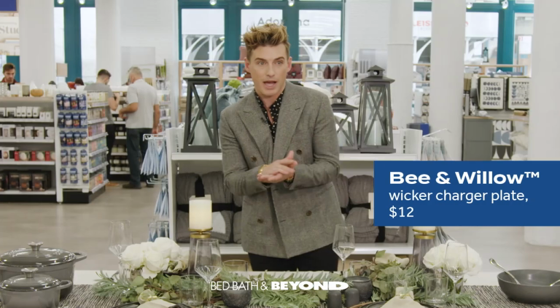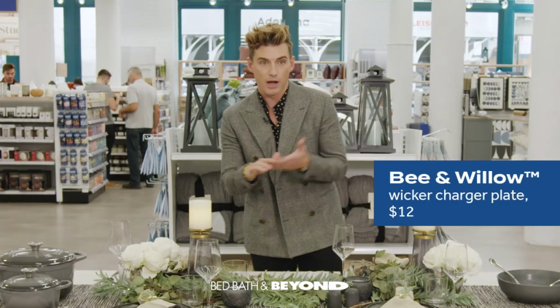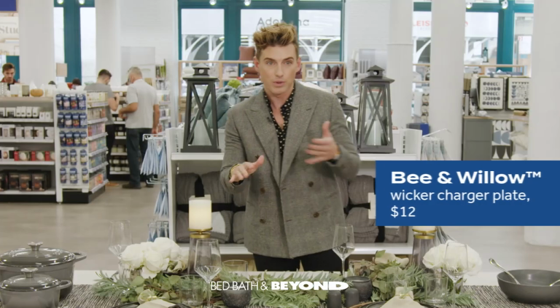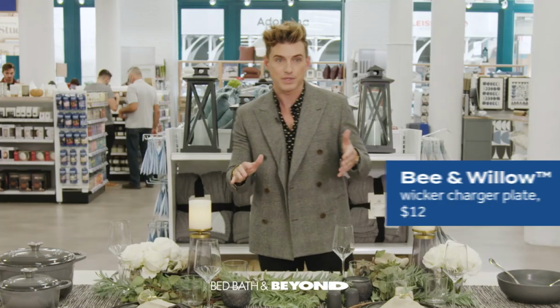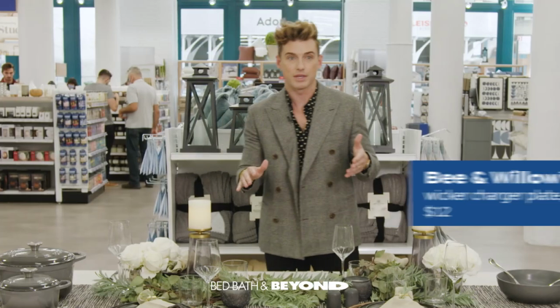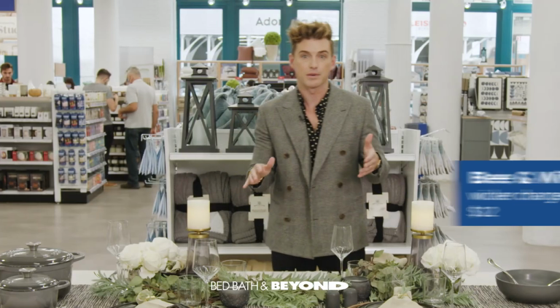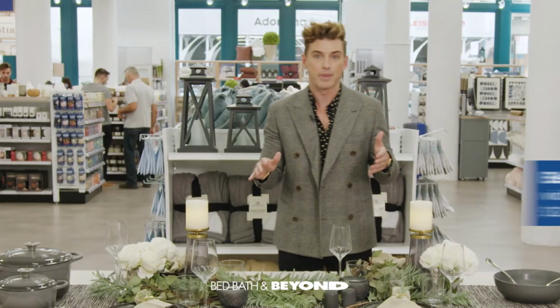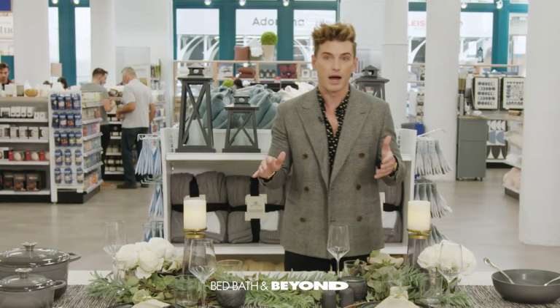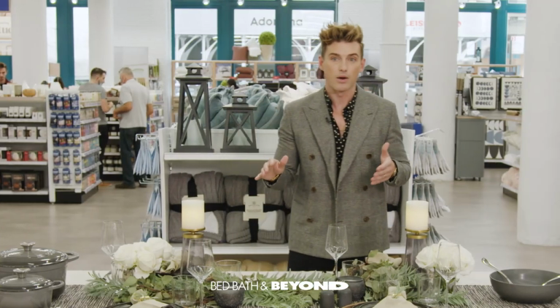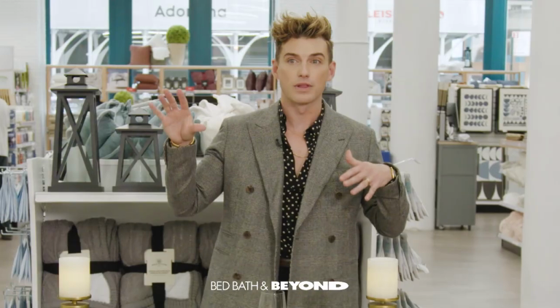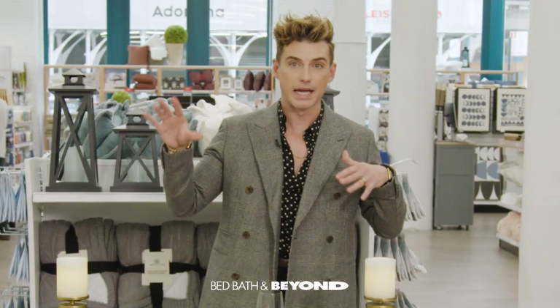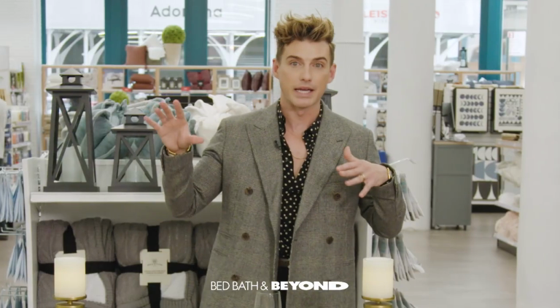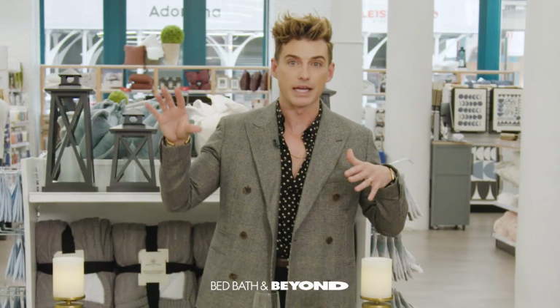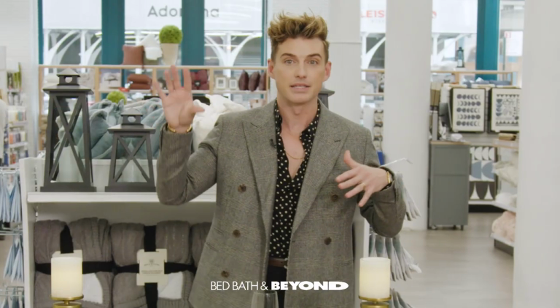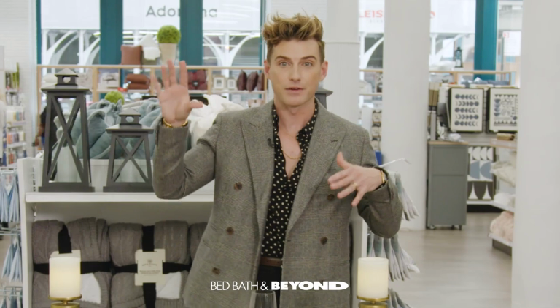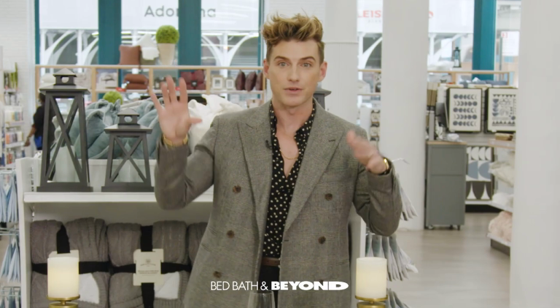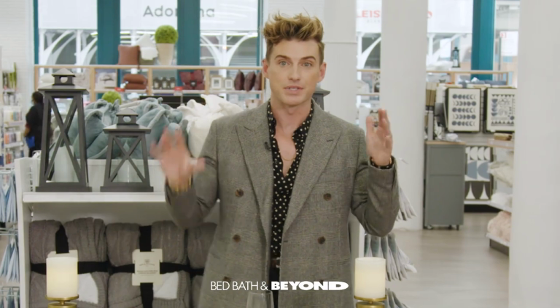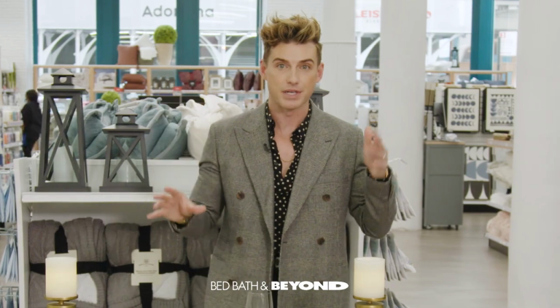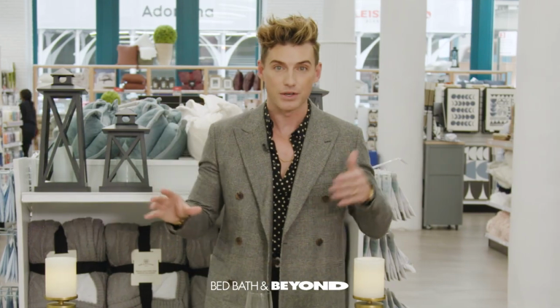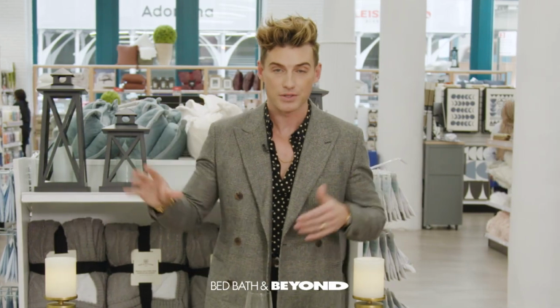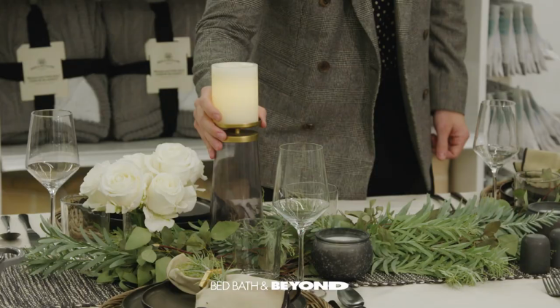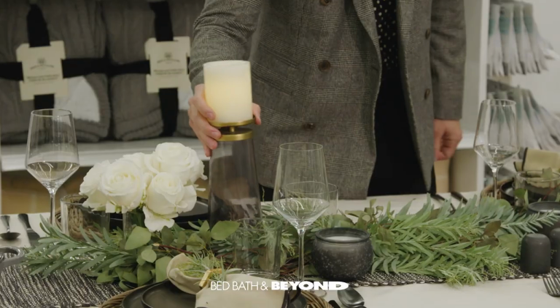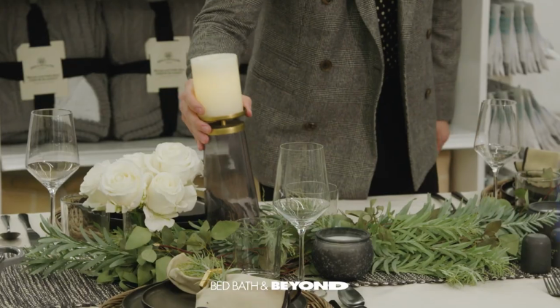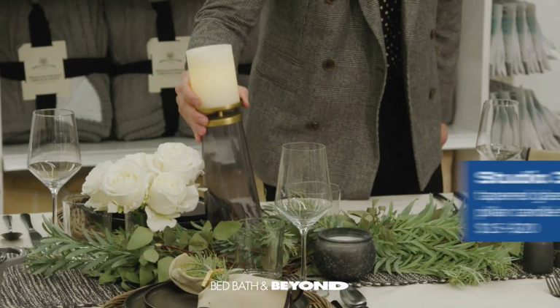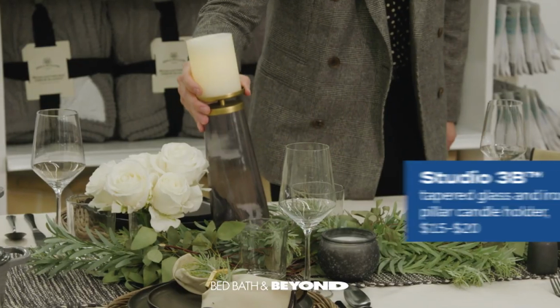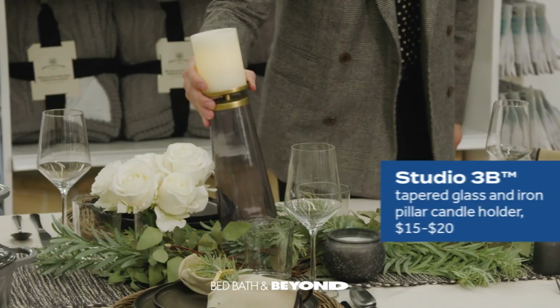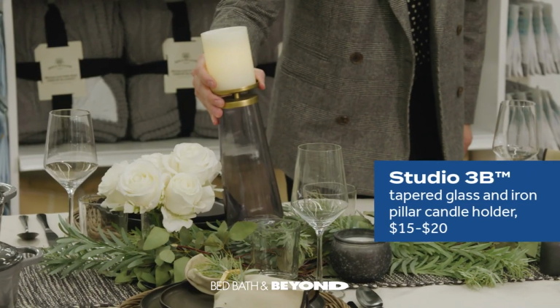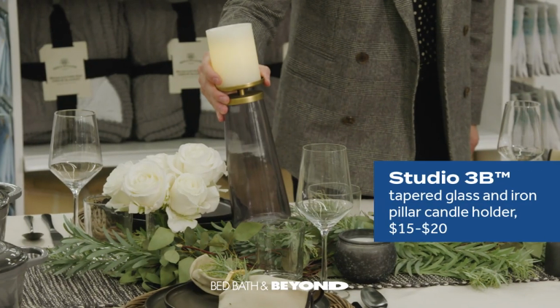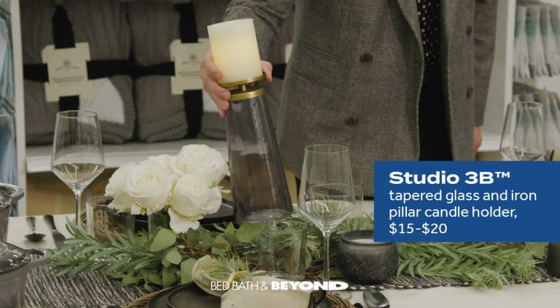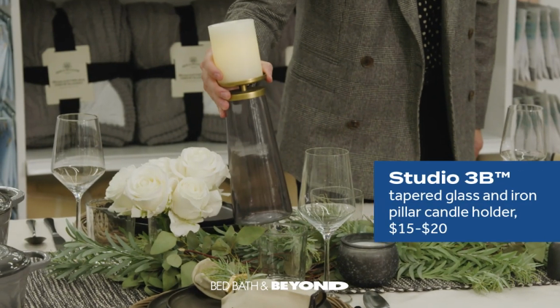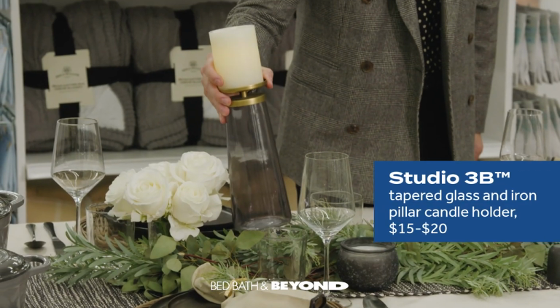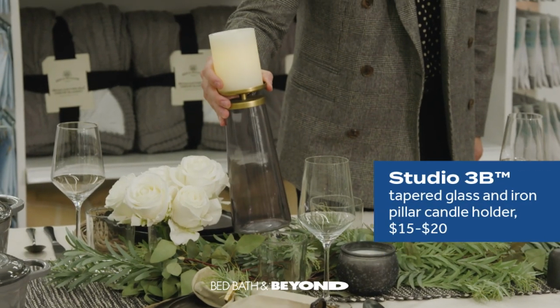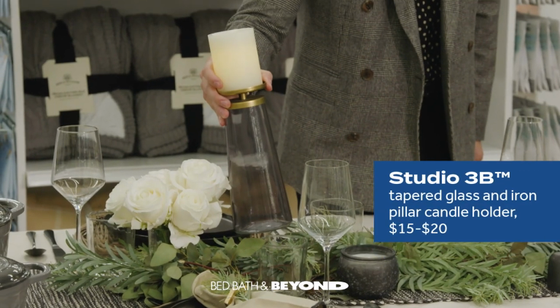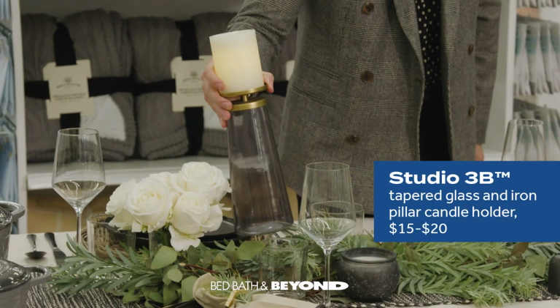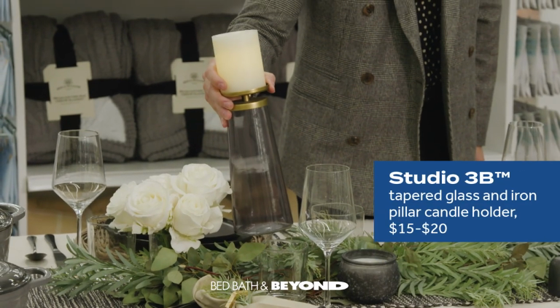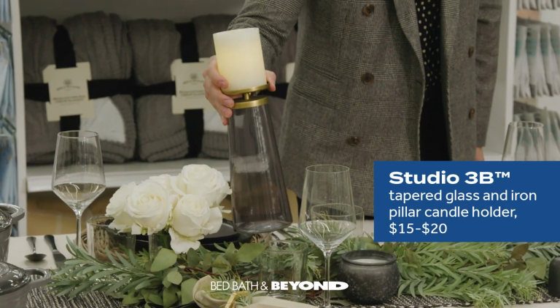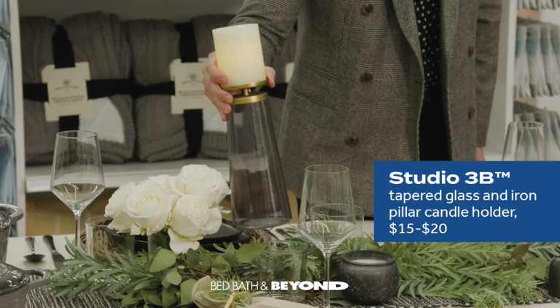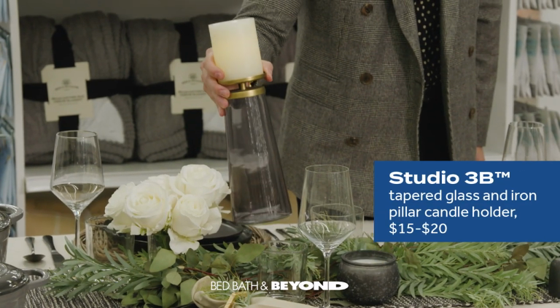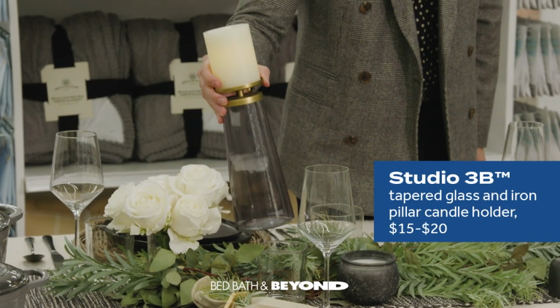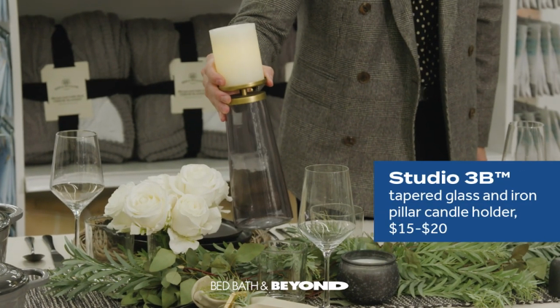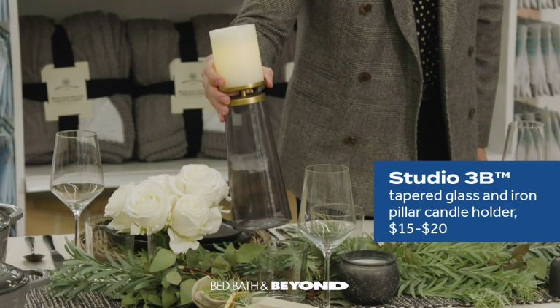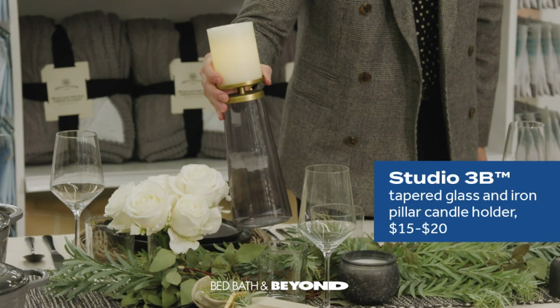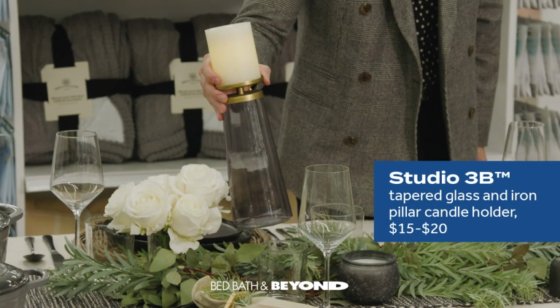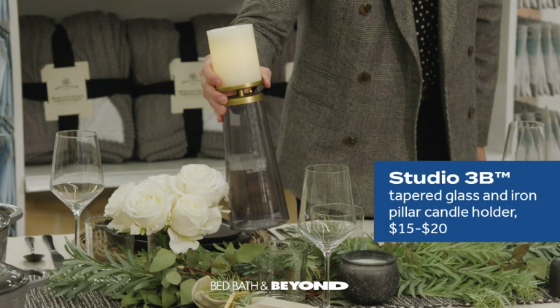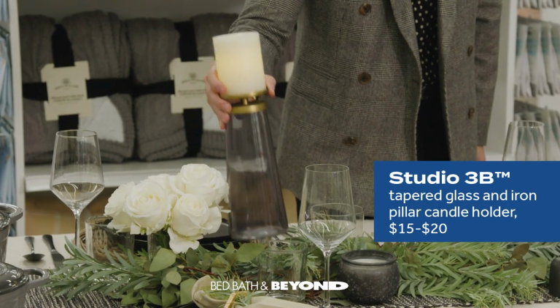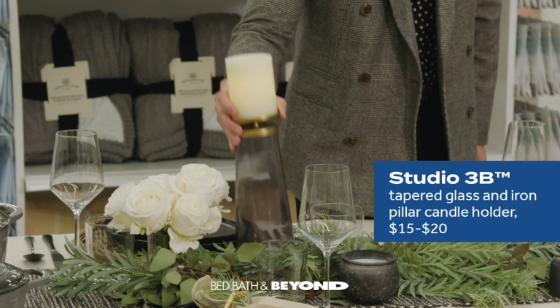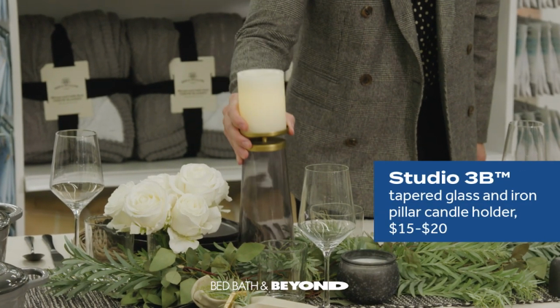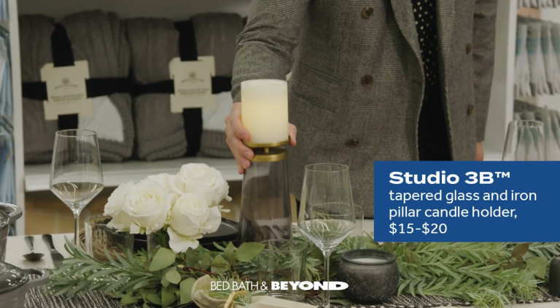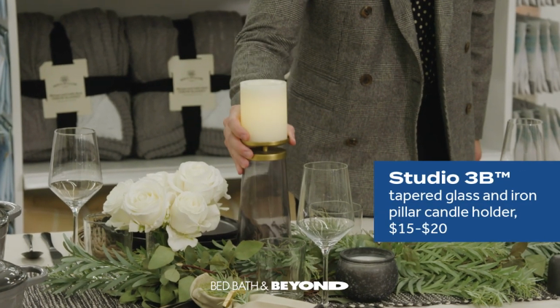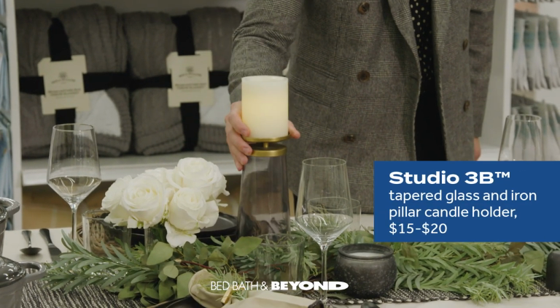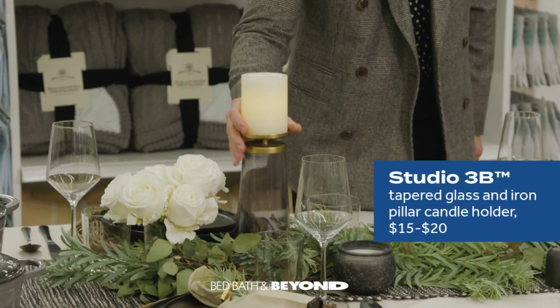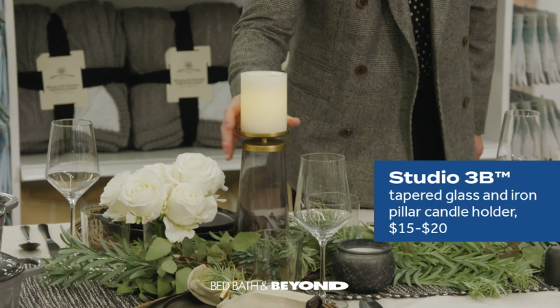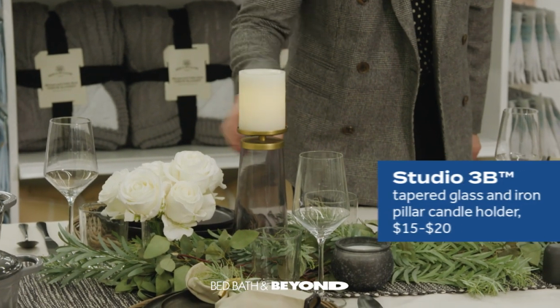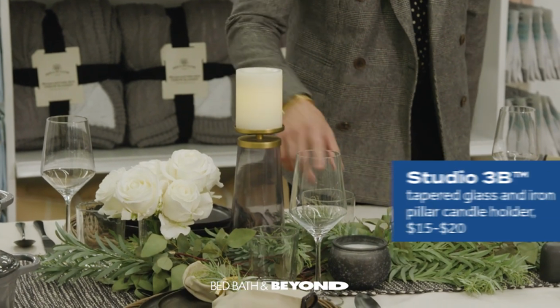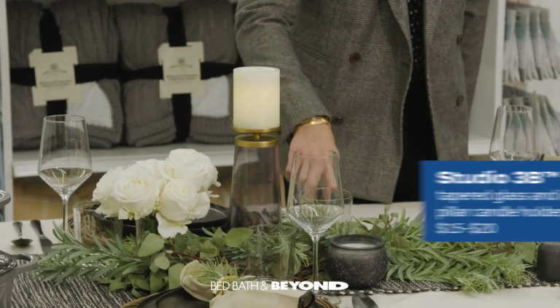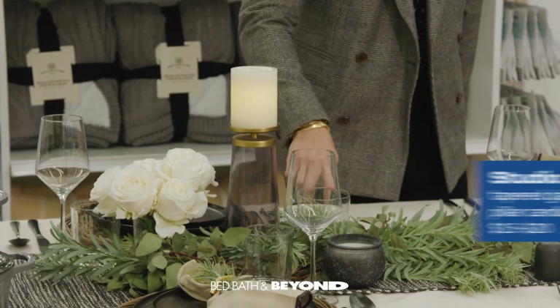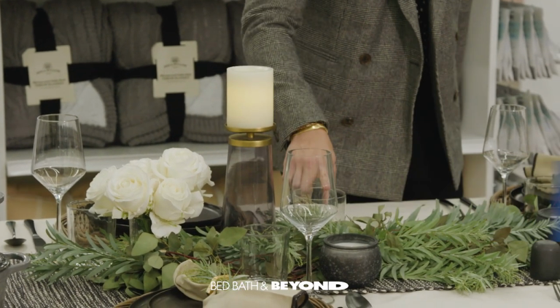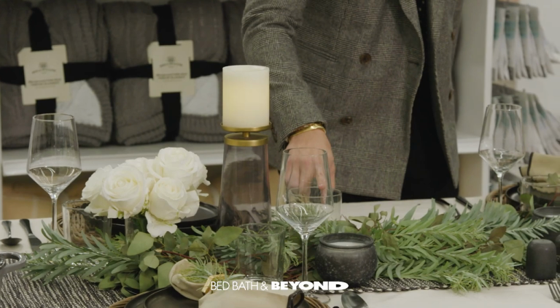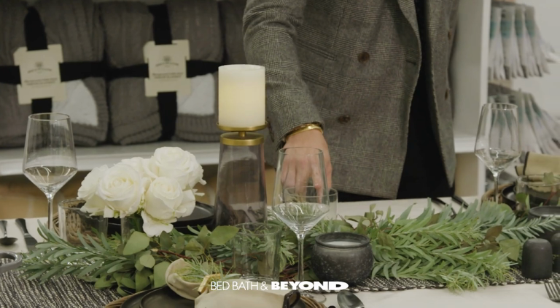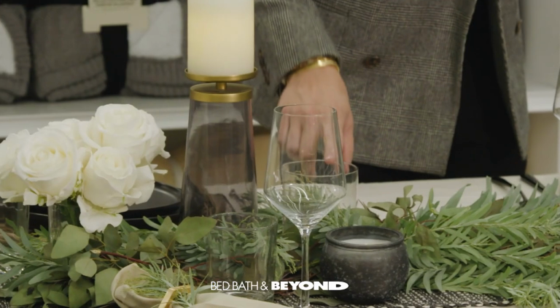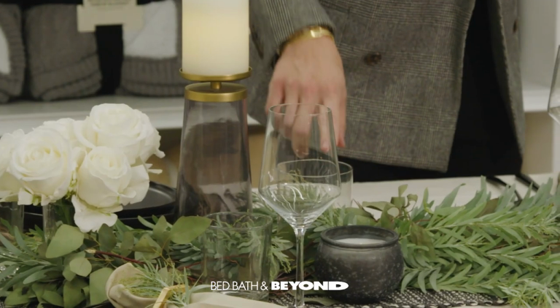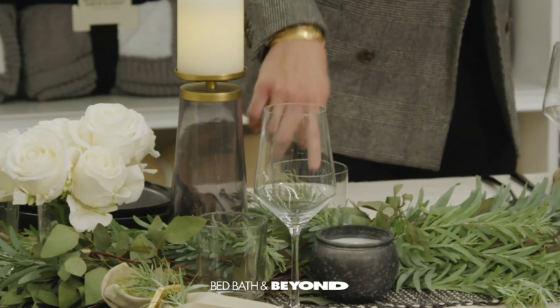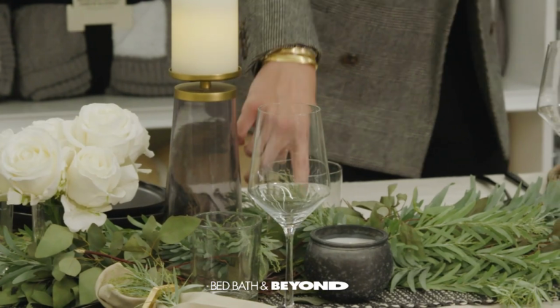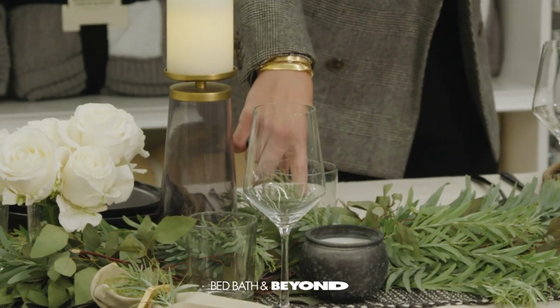I always think about lighting in different tiers. These are actually candles from the Studio 3B collection that I love. There are hurricanes lower down as well.